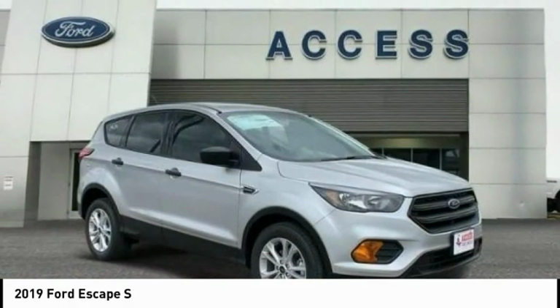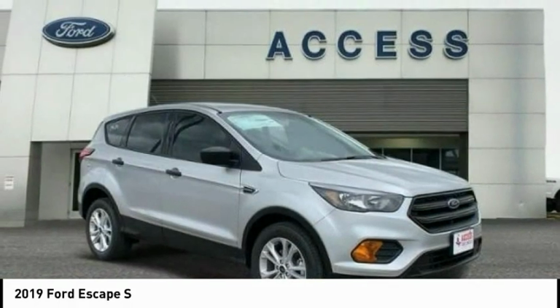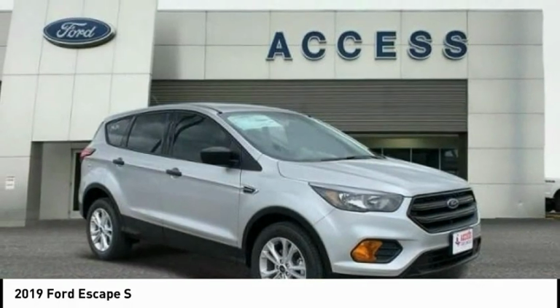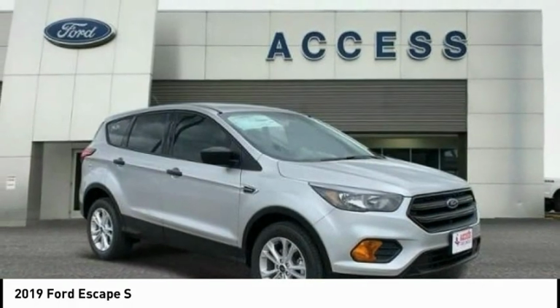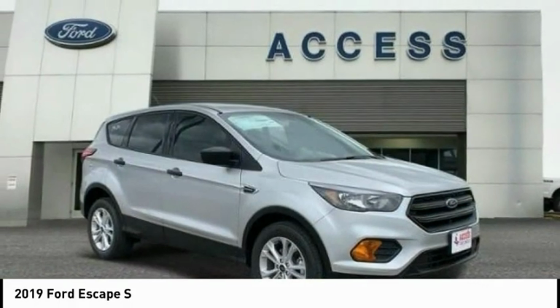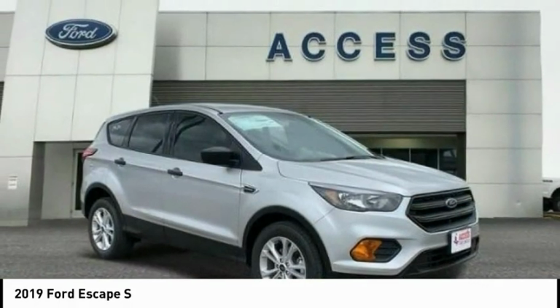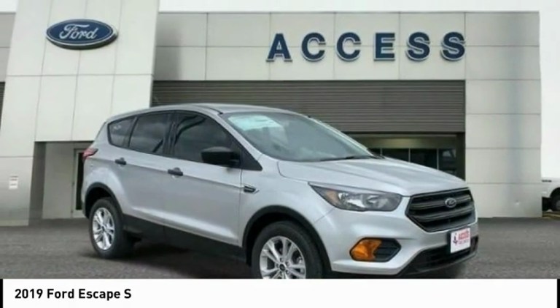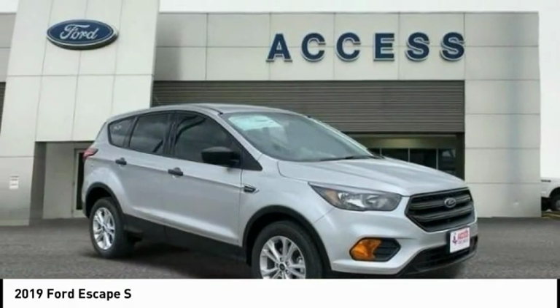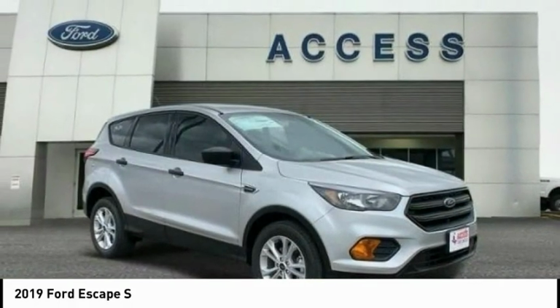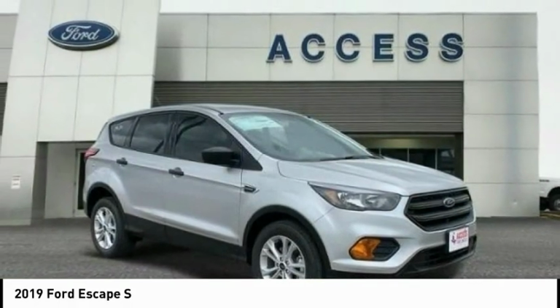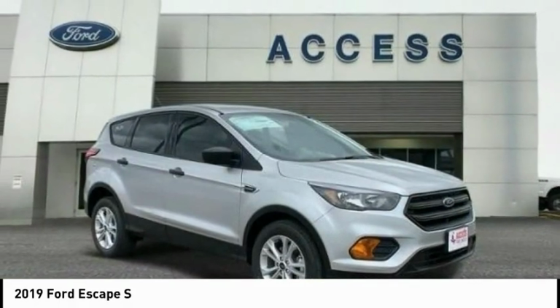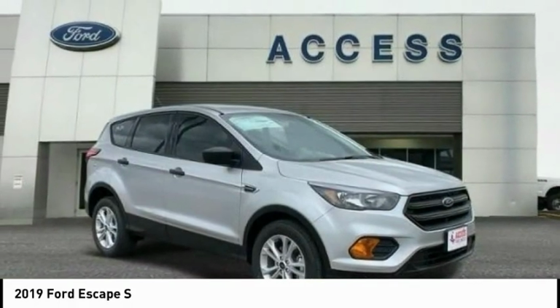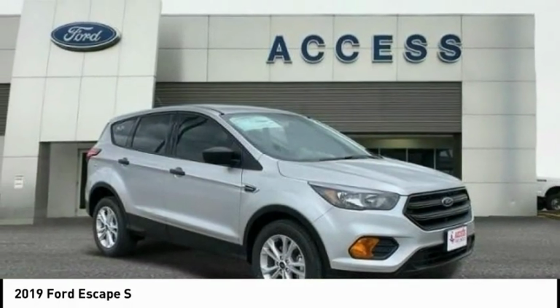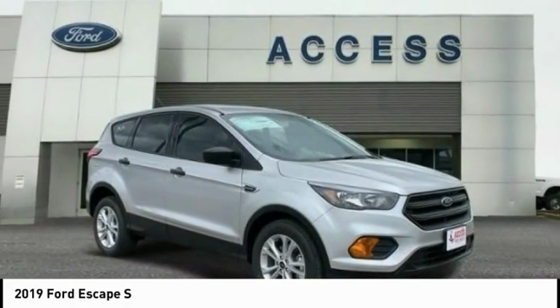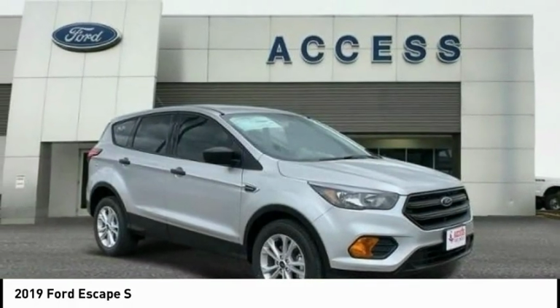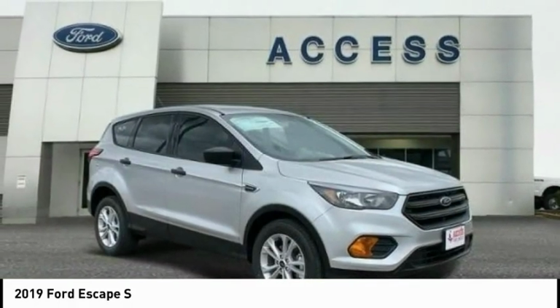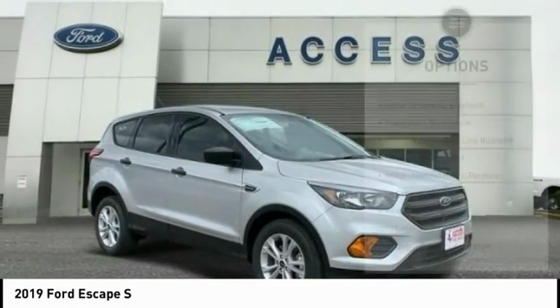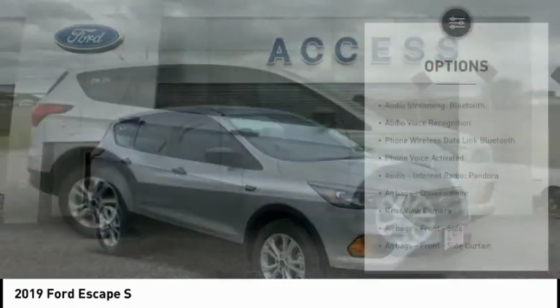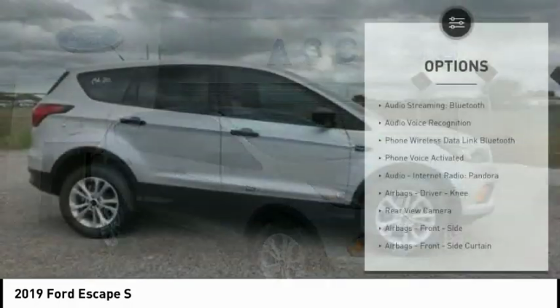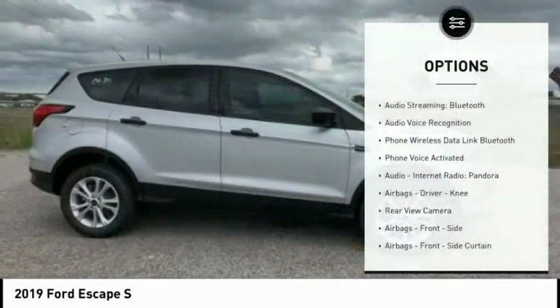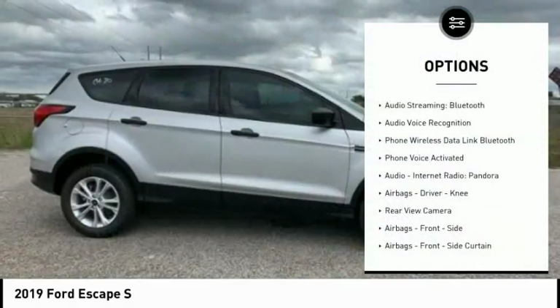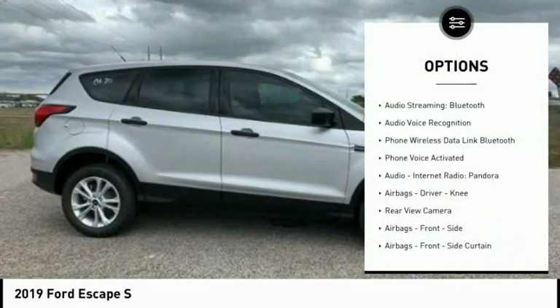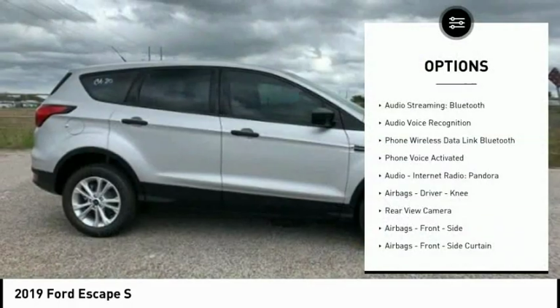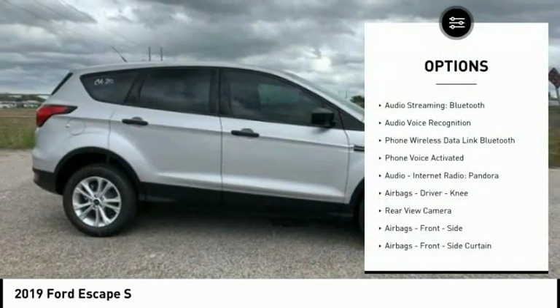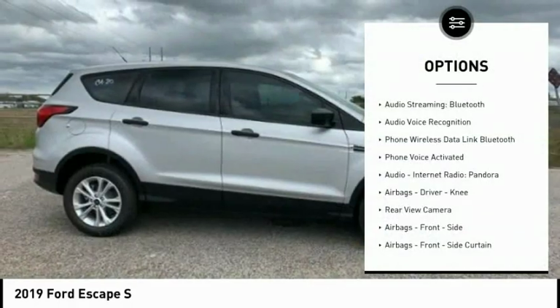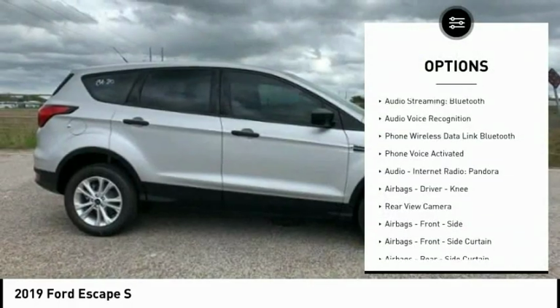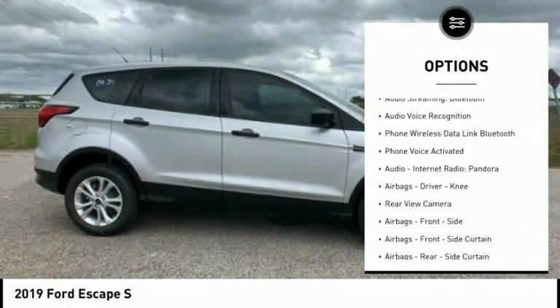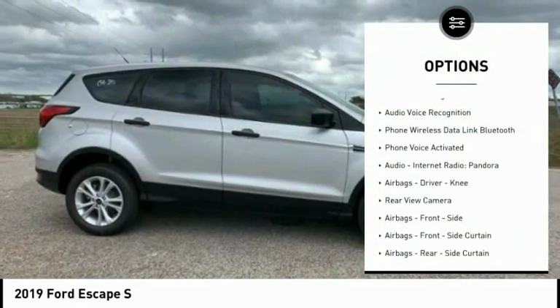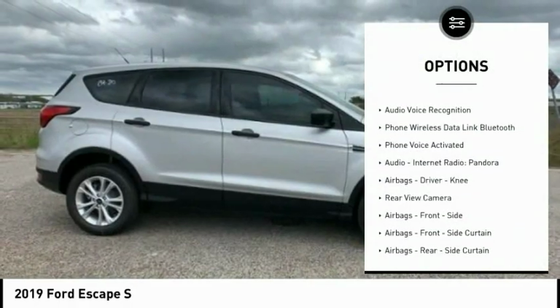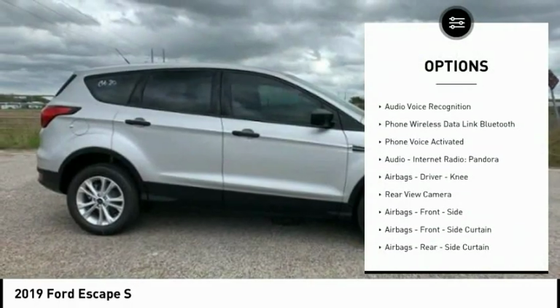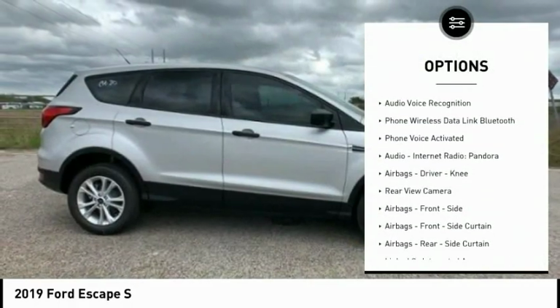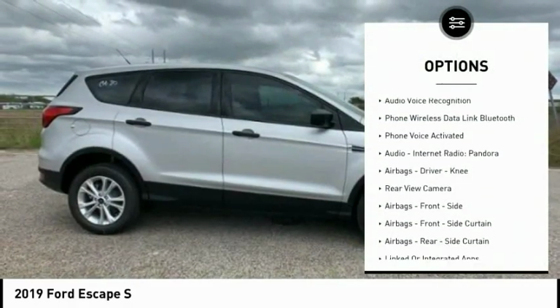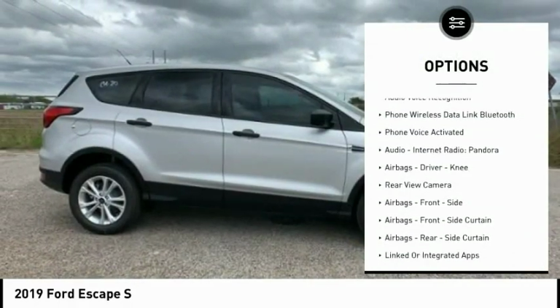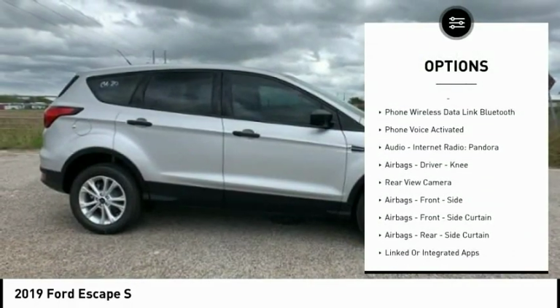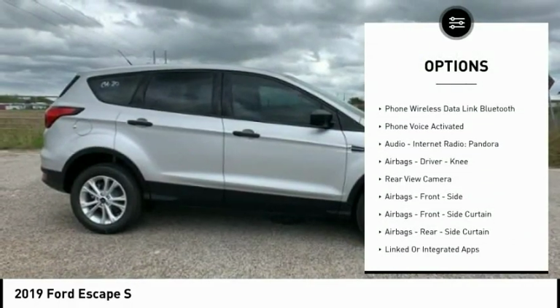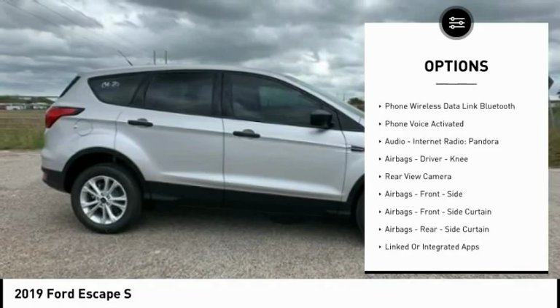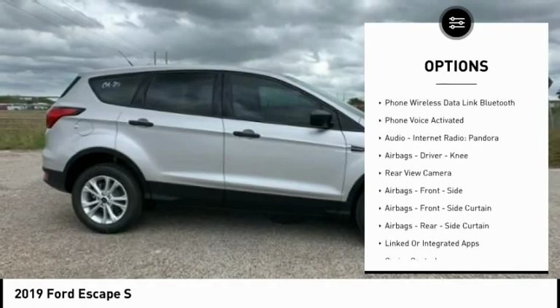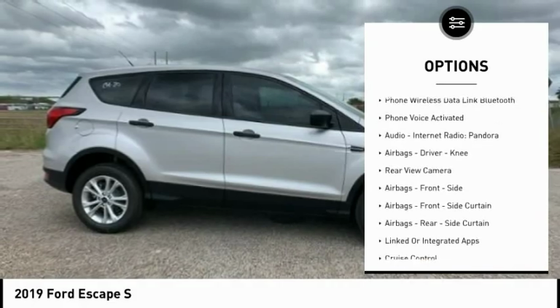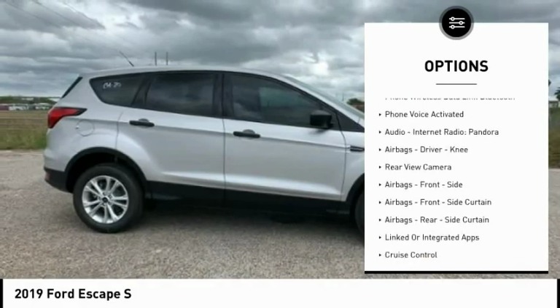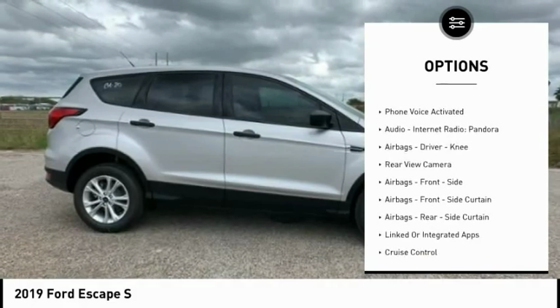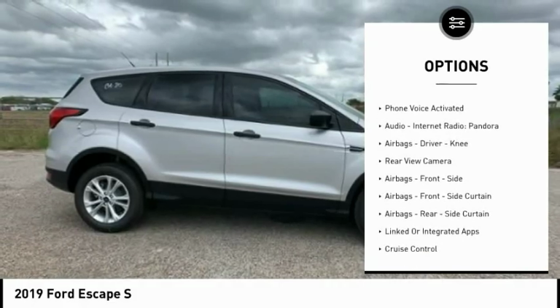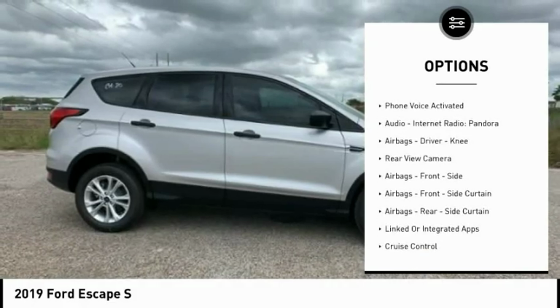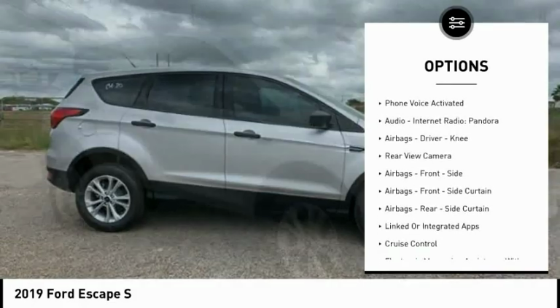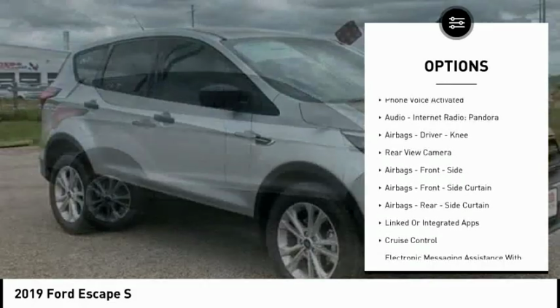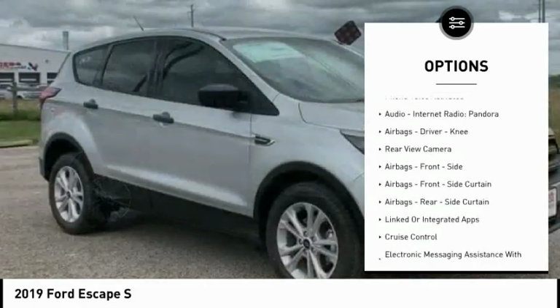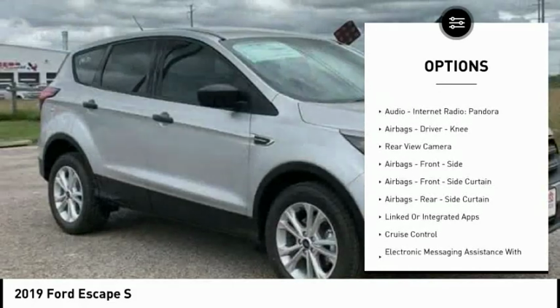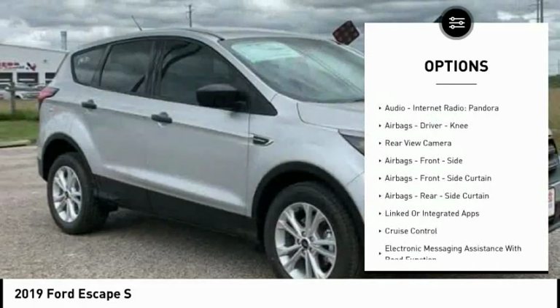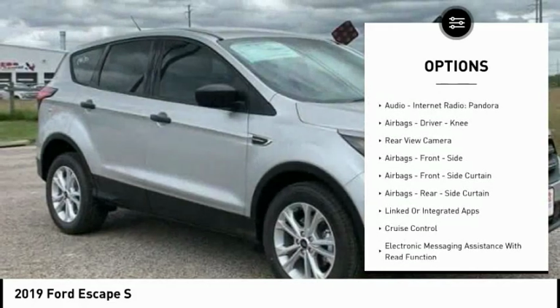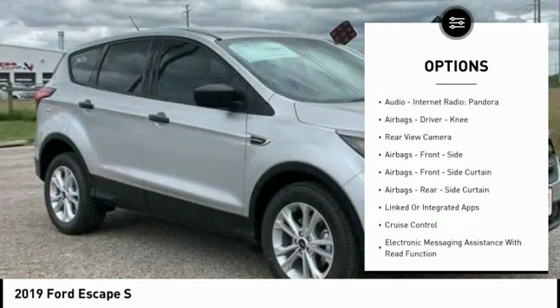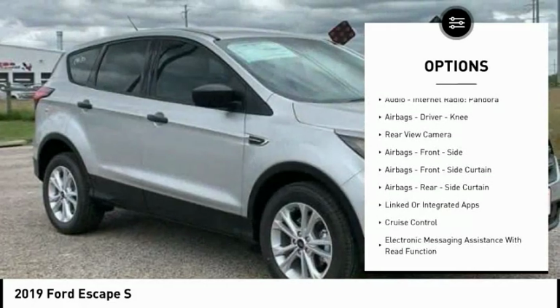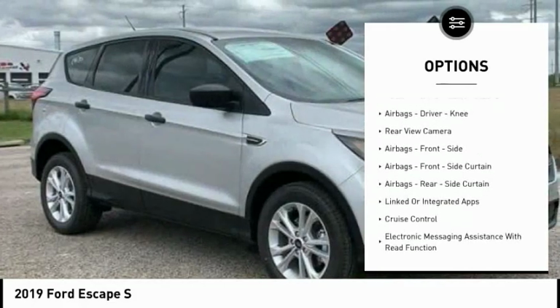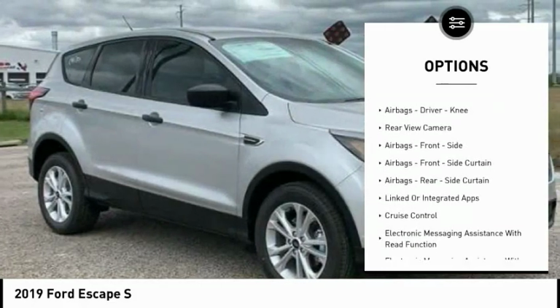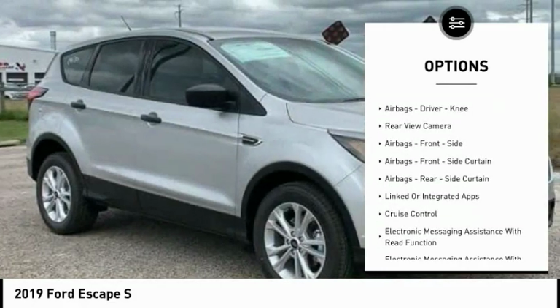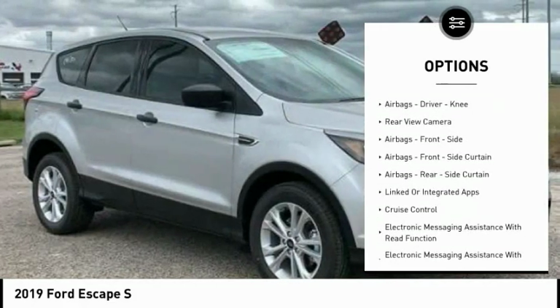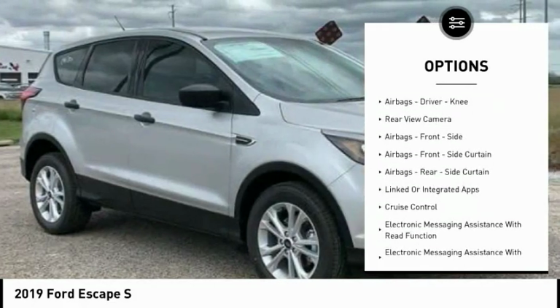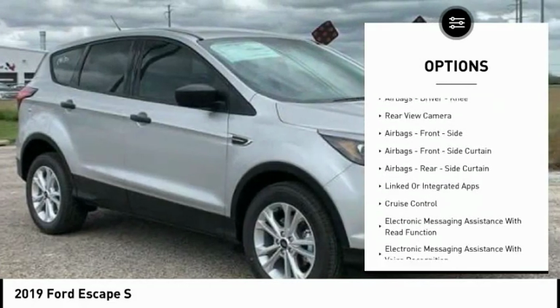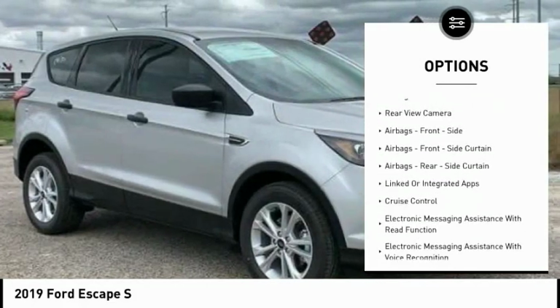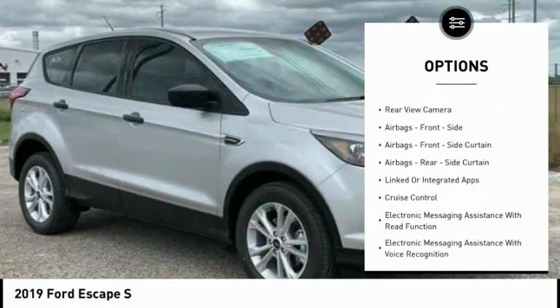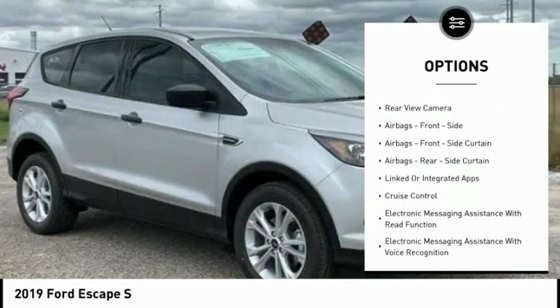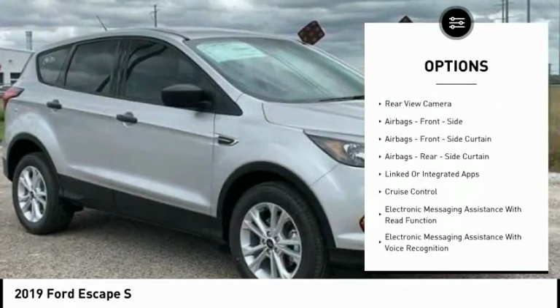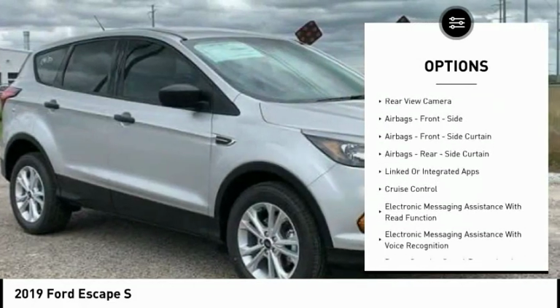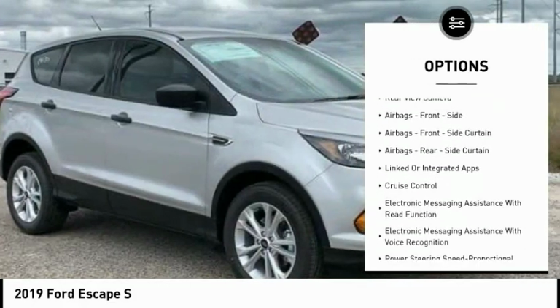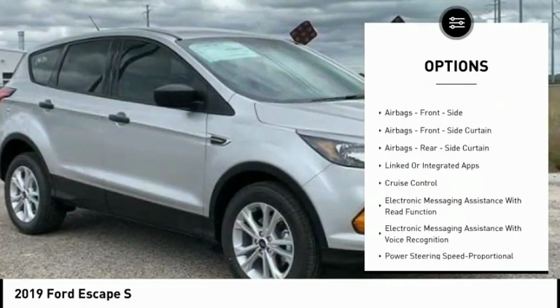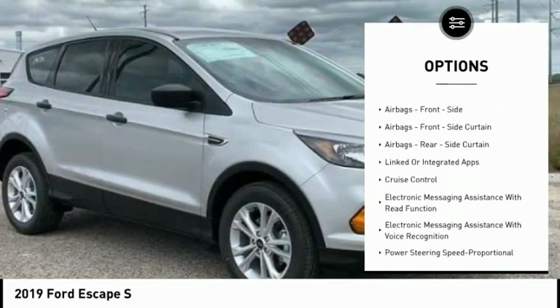Here are some of this vehicle's great options: traction control, stability control, cruise control, power brakes, audio.